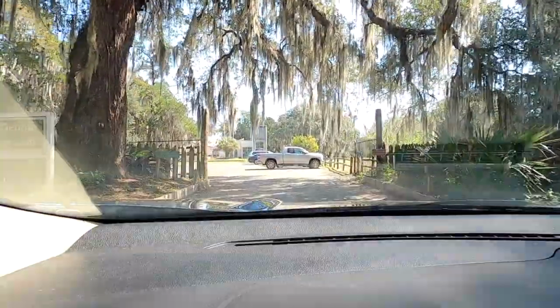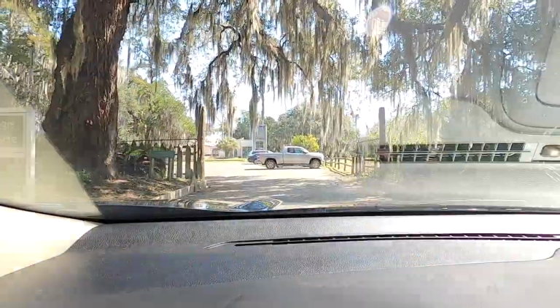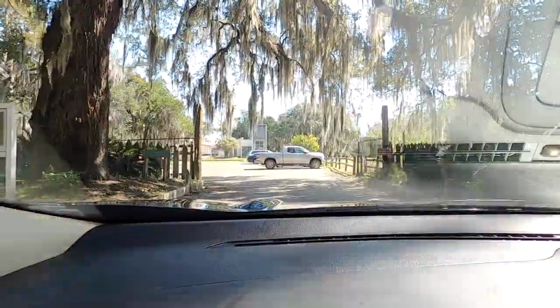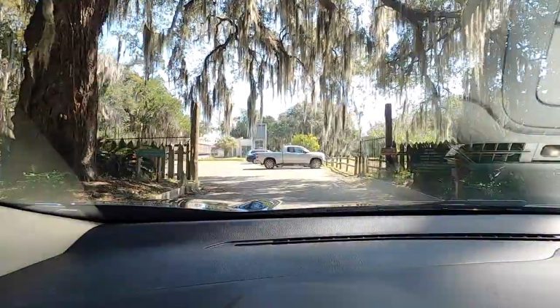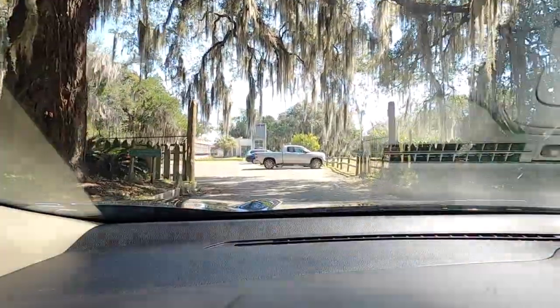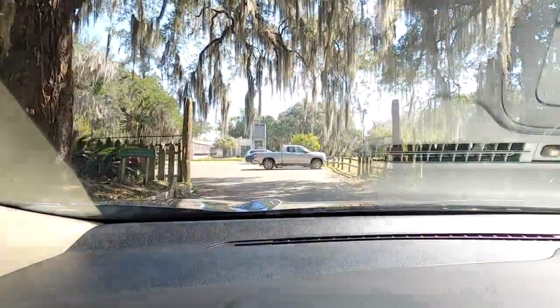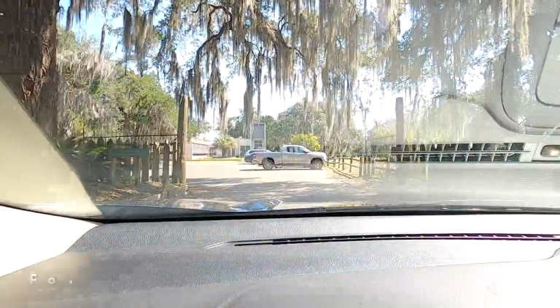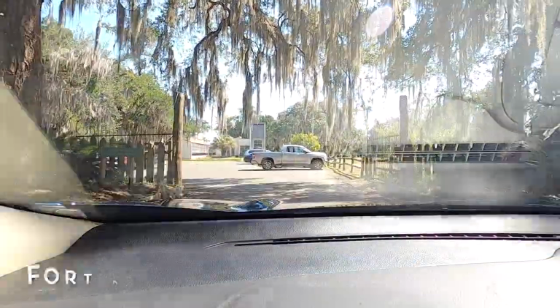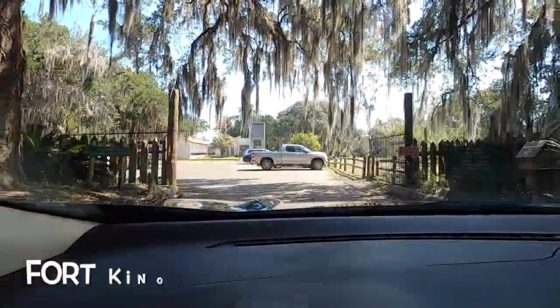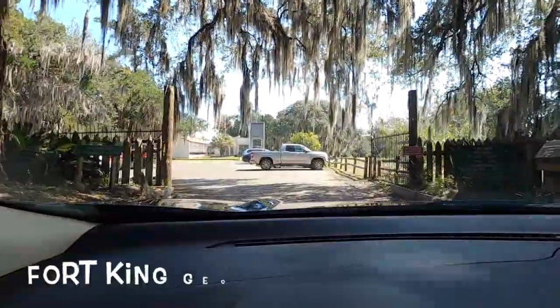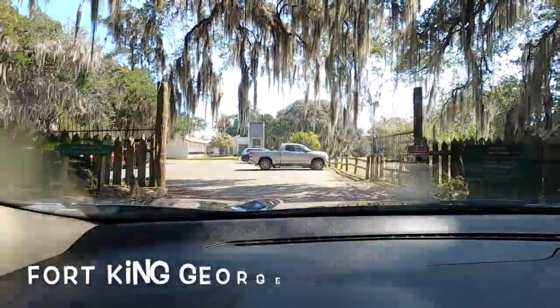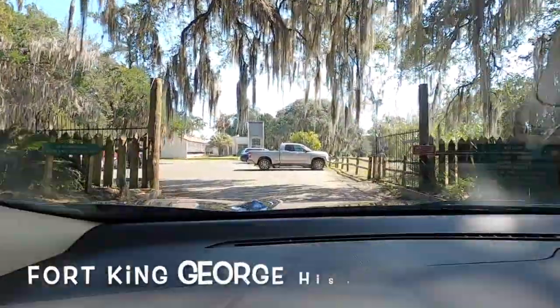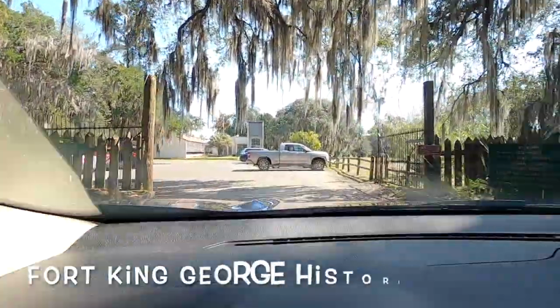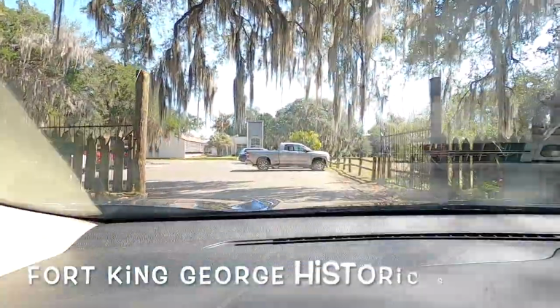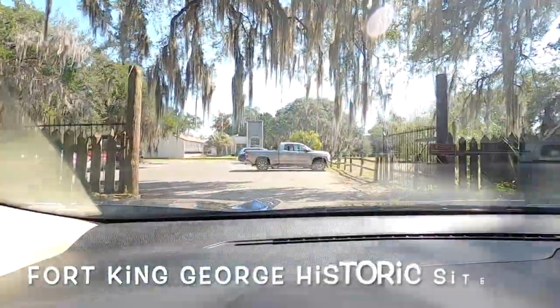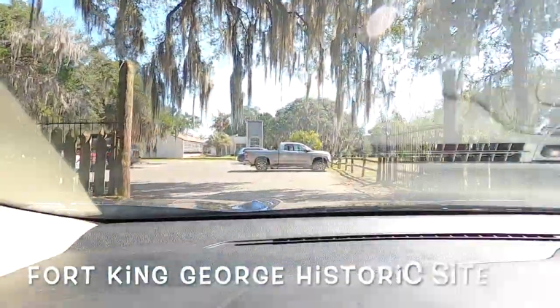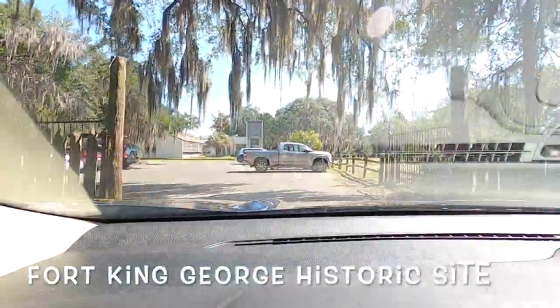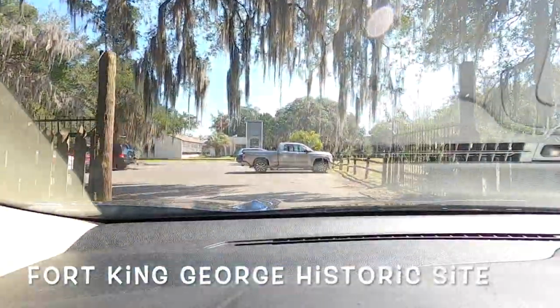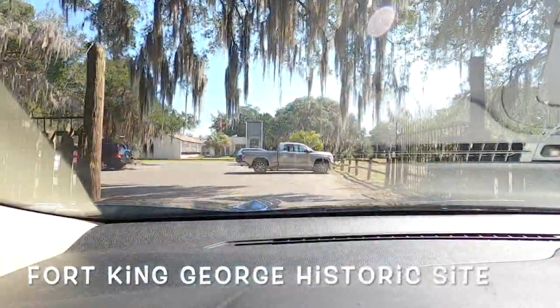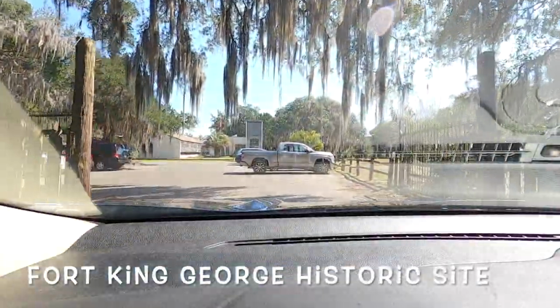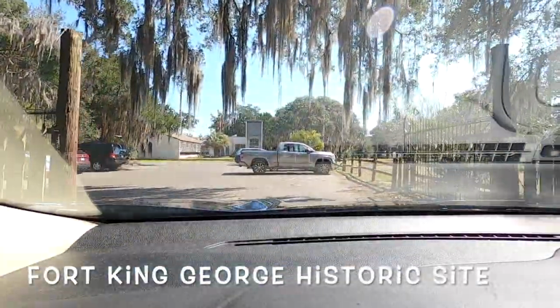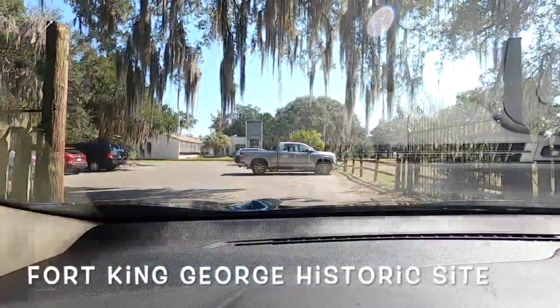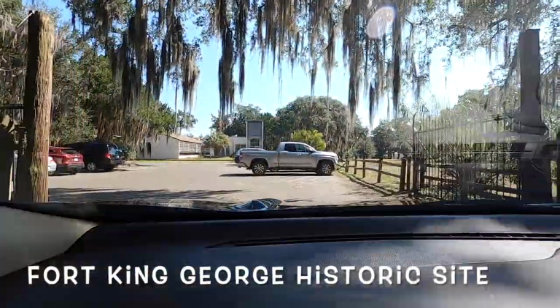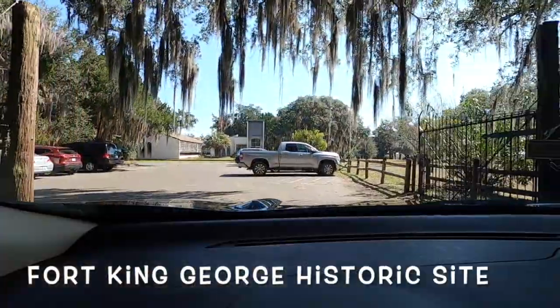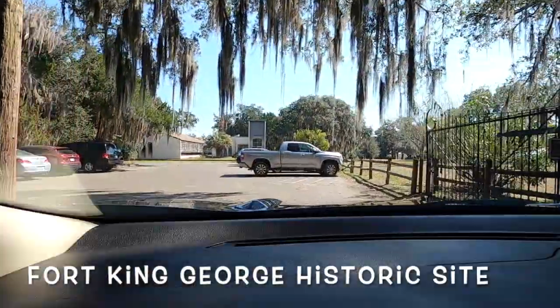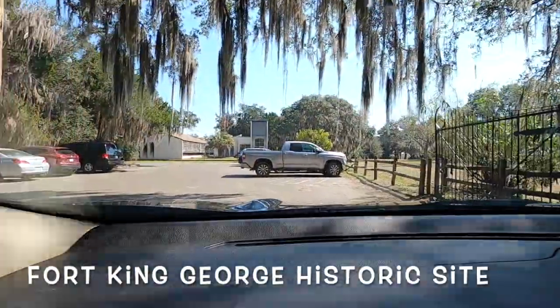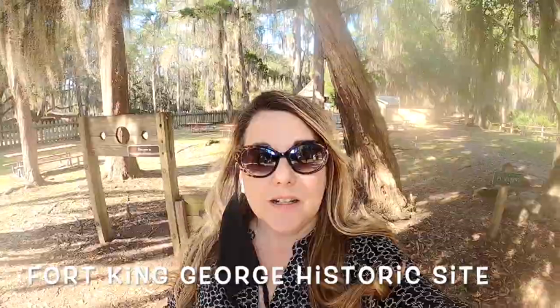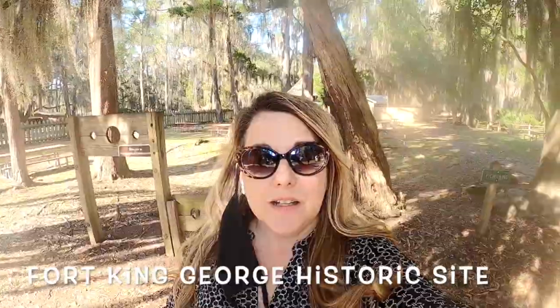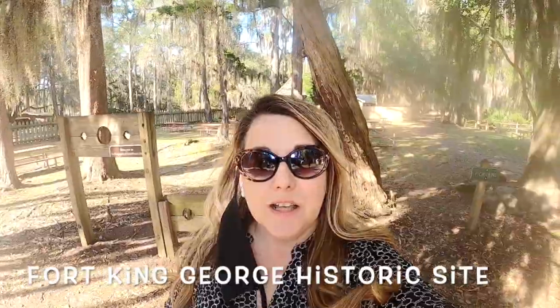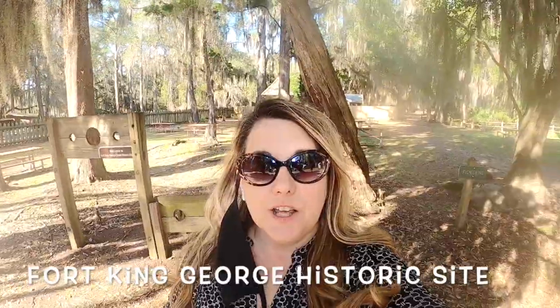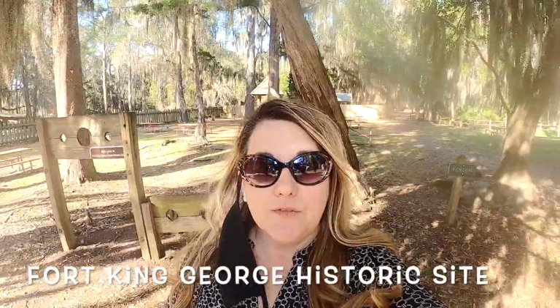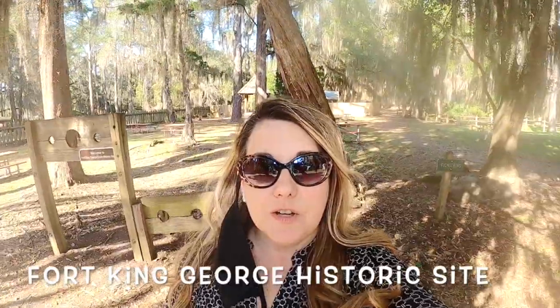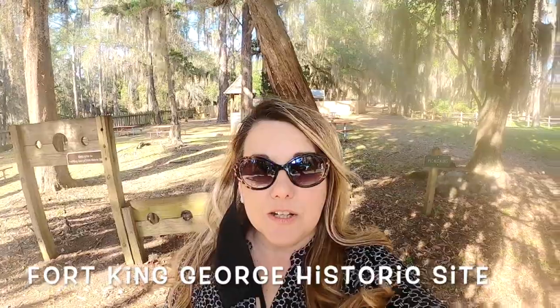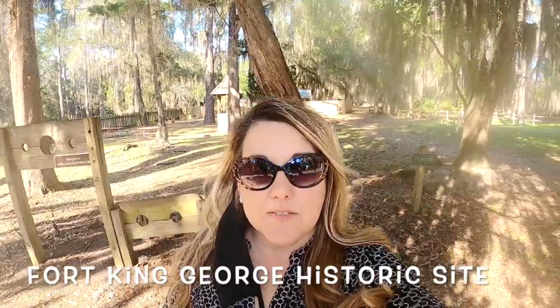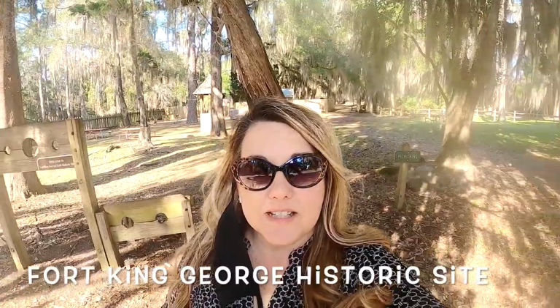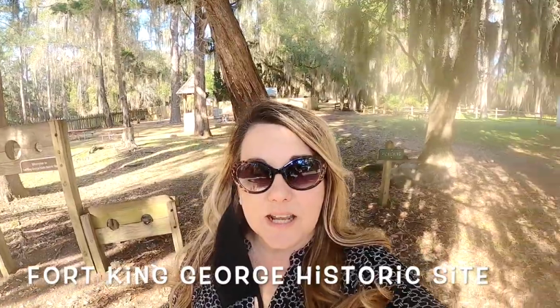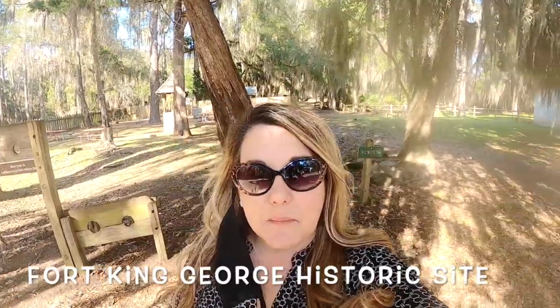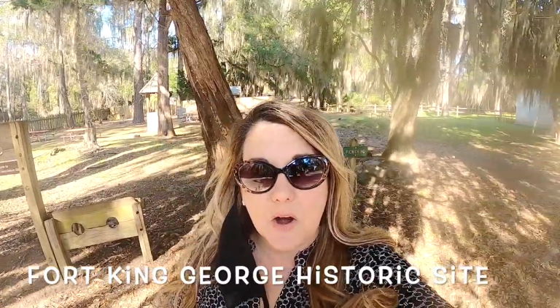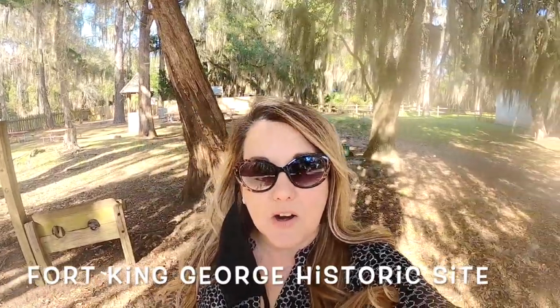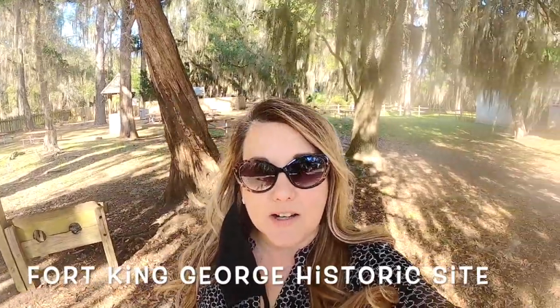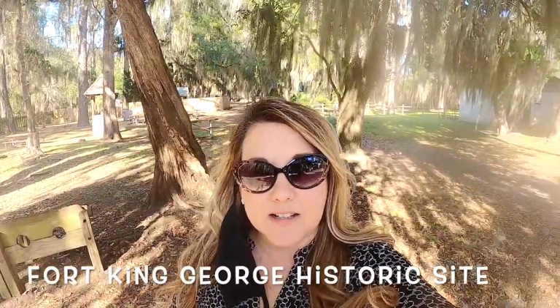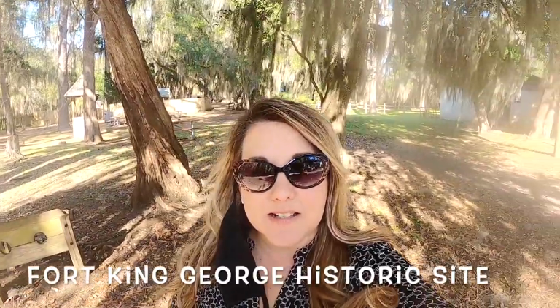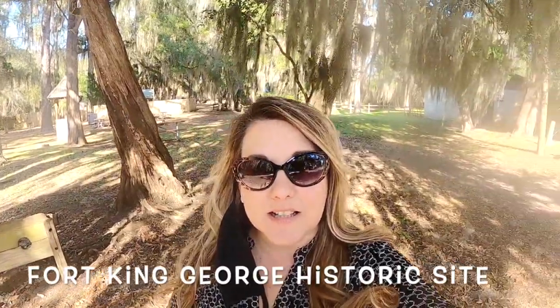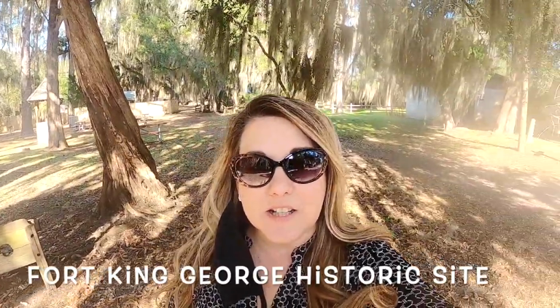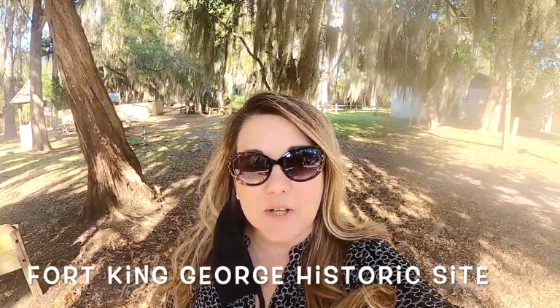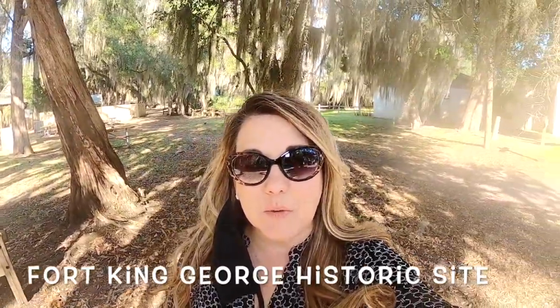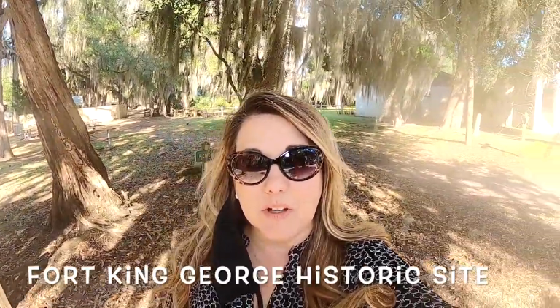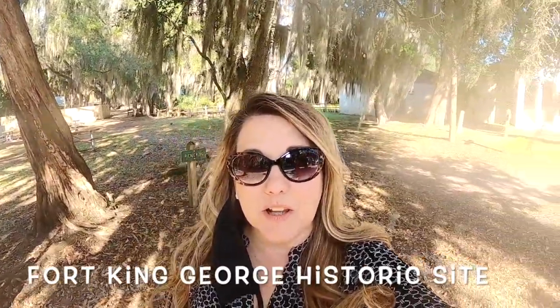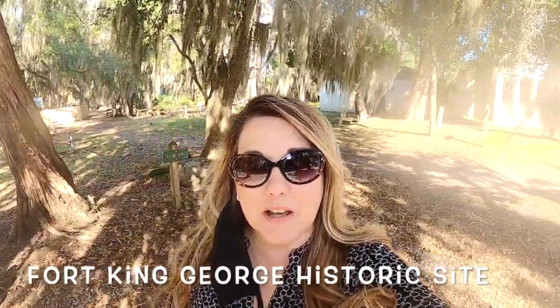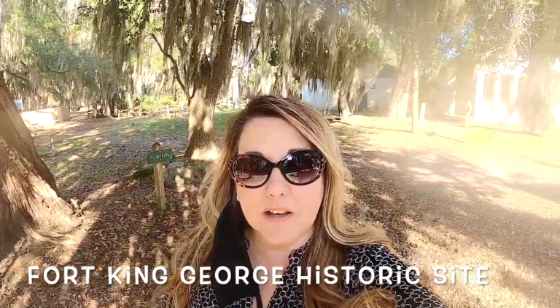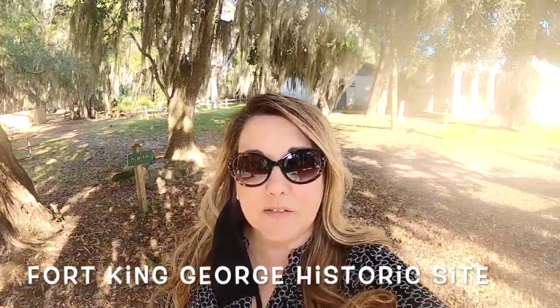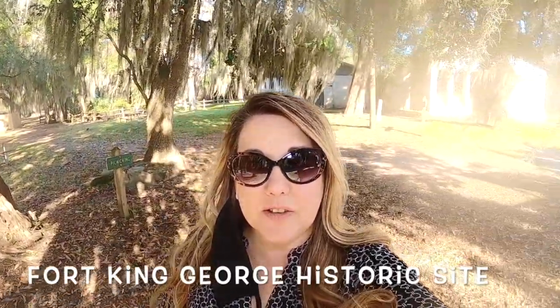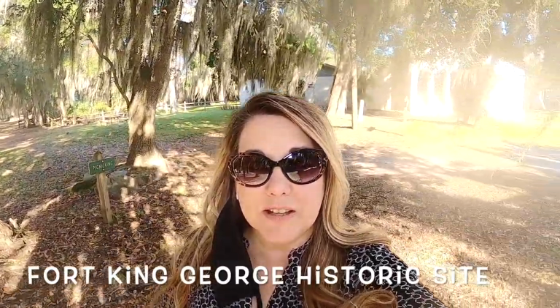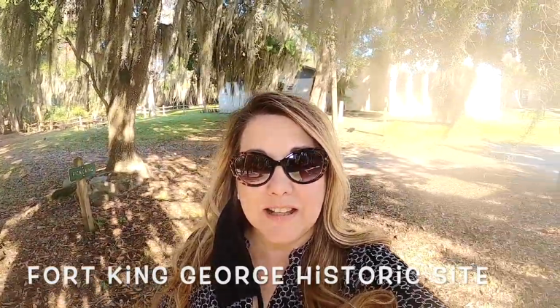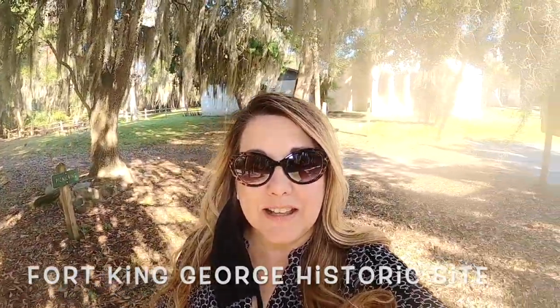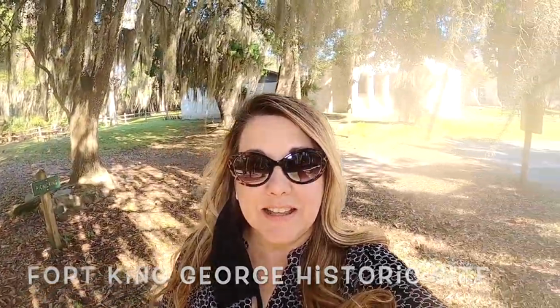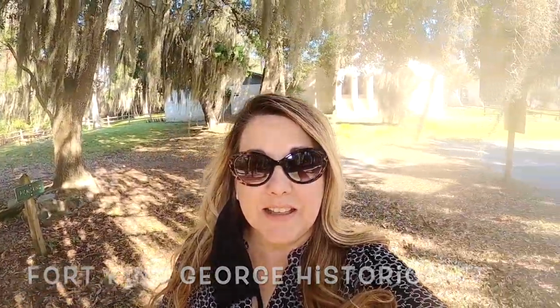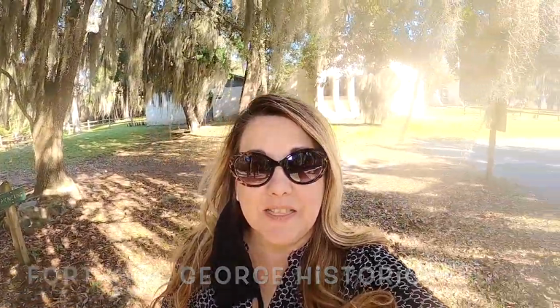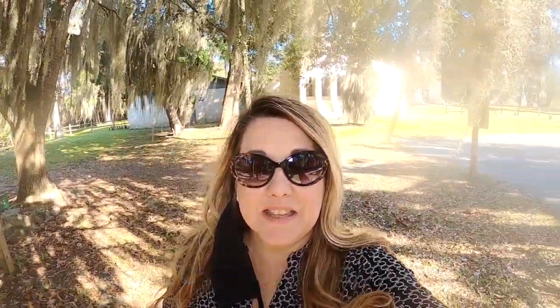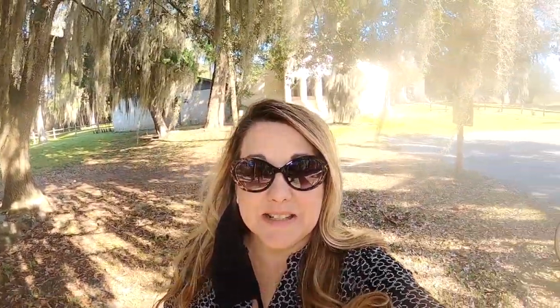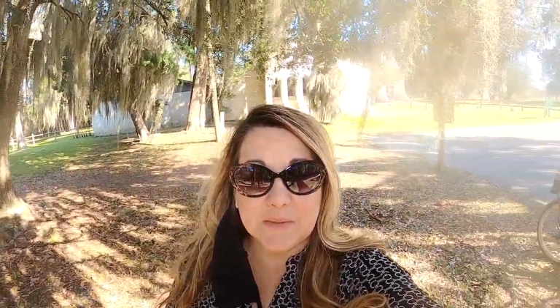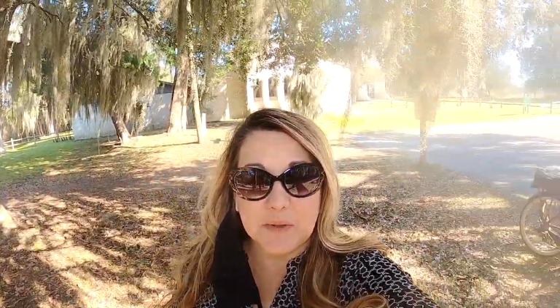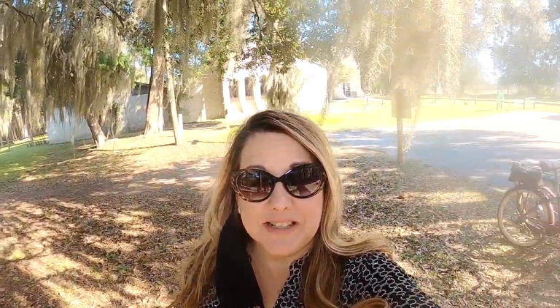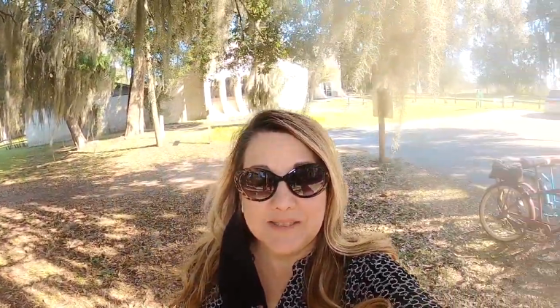I'm here at Fort King George. If you love state parks, you will love this one.